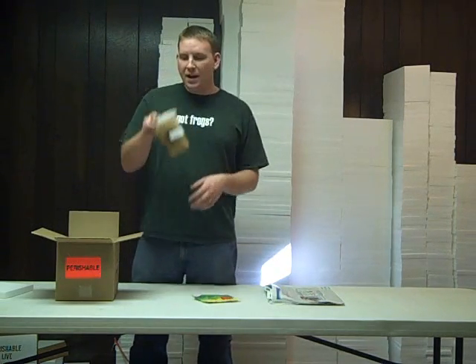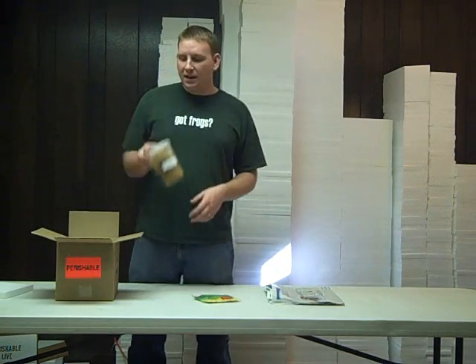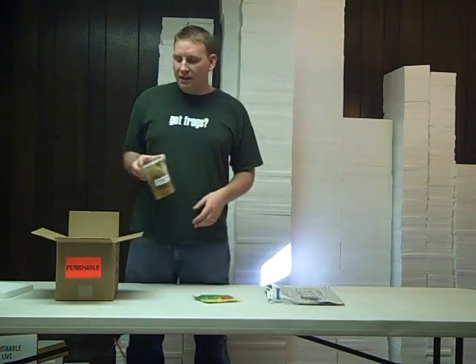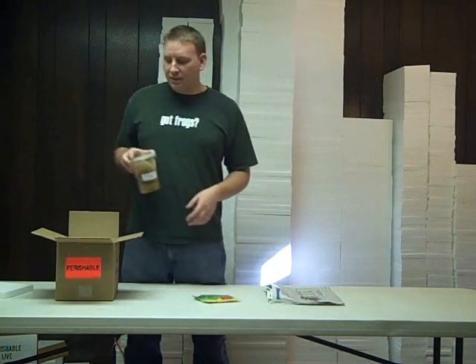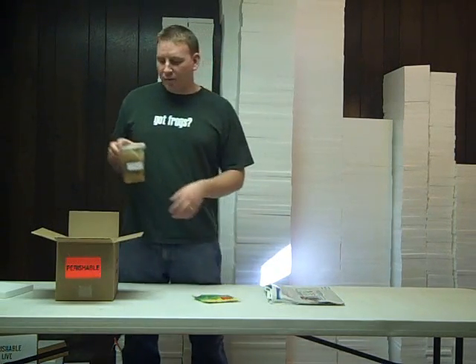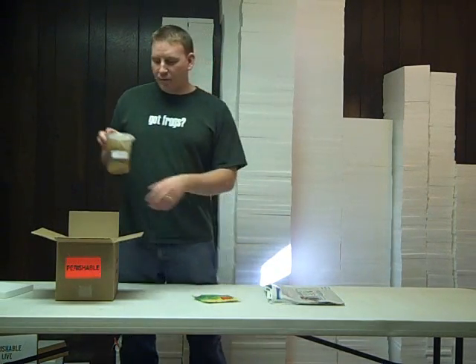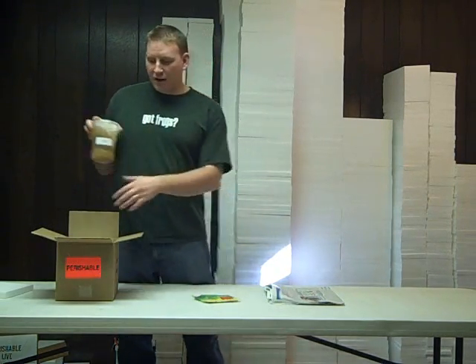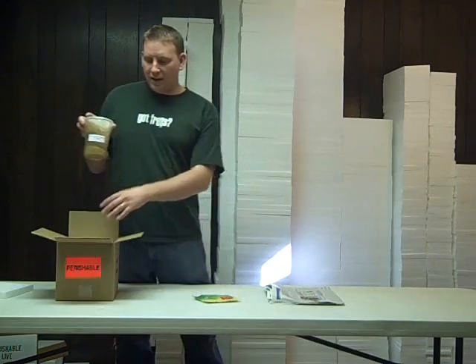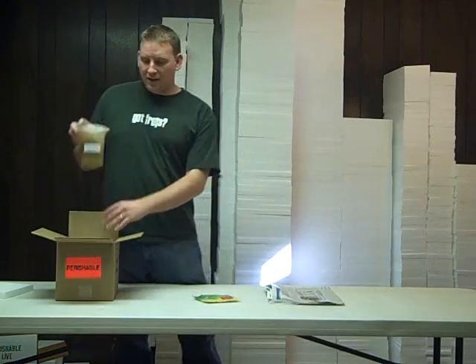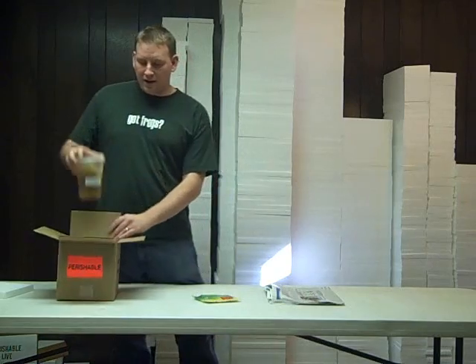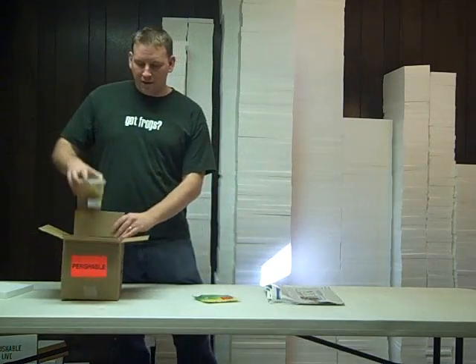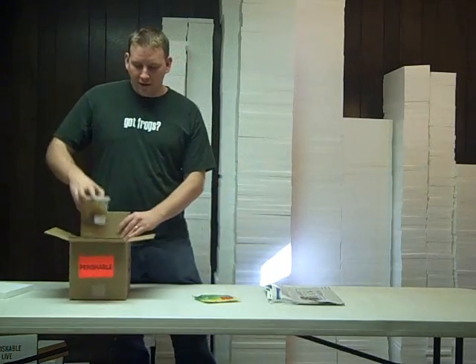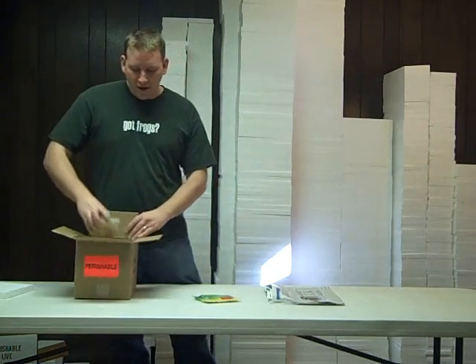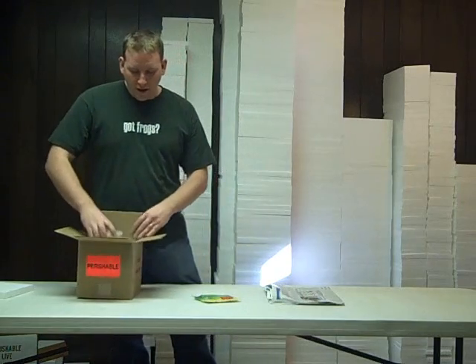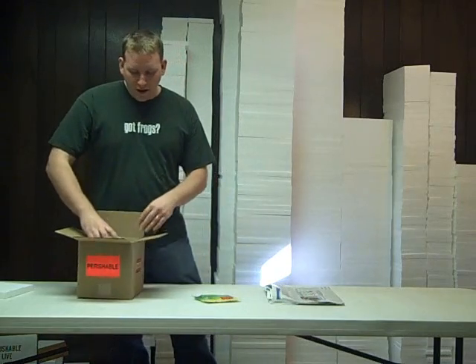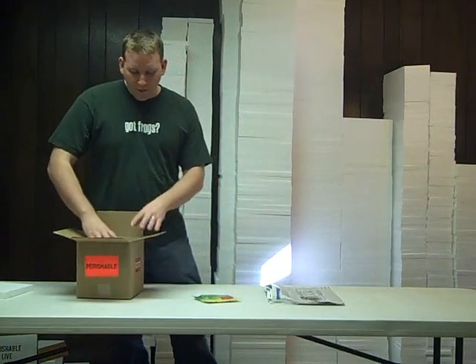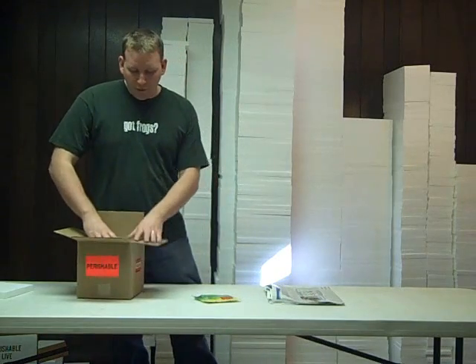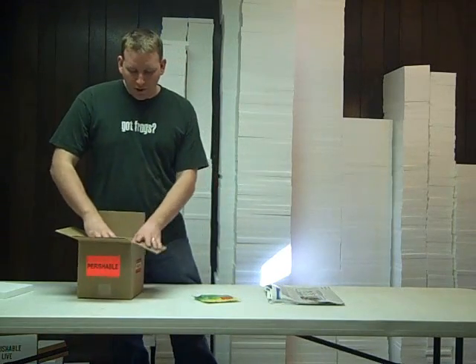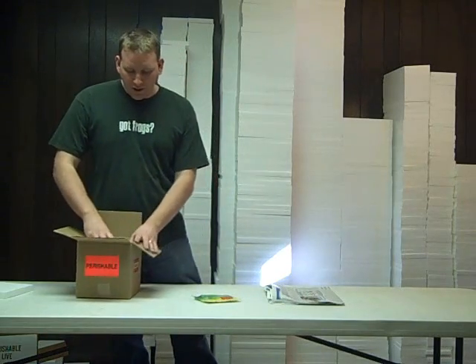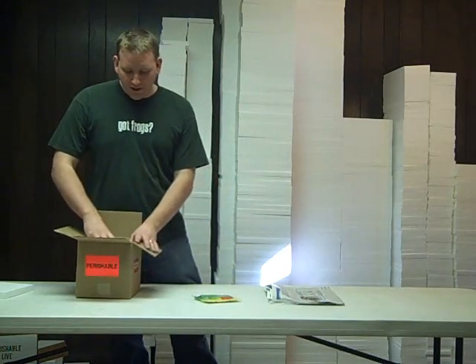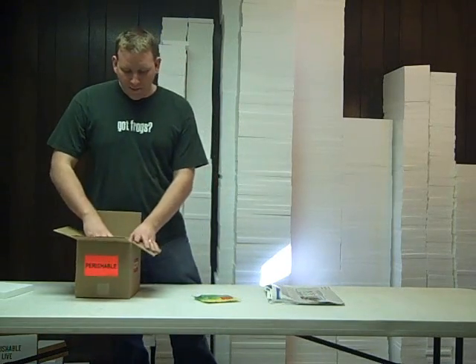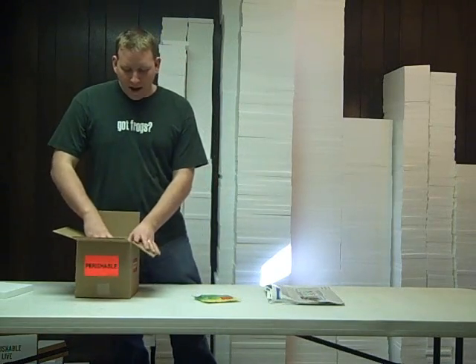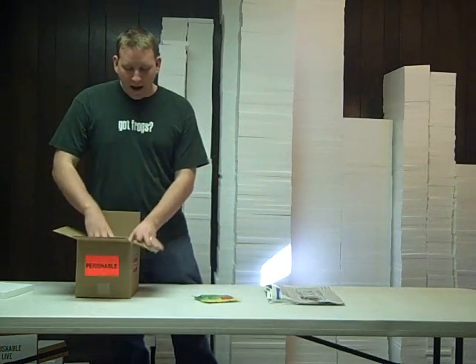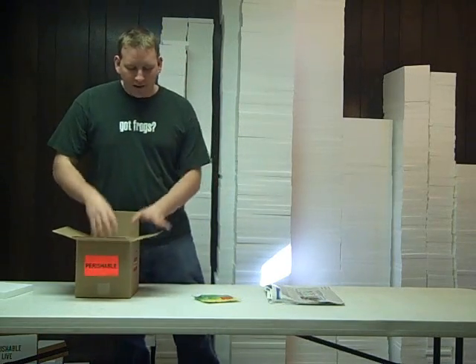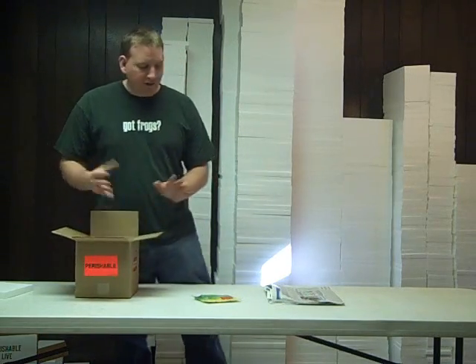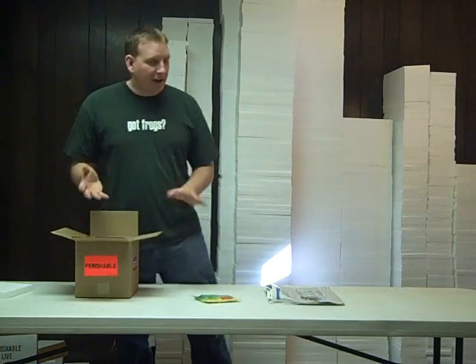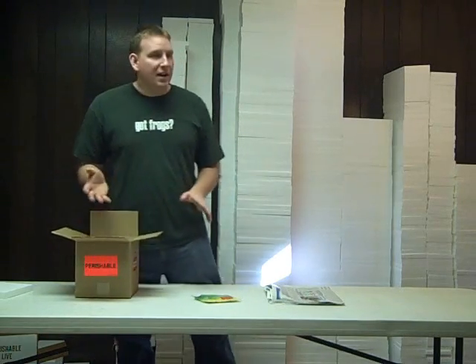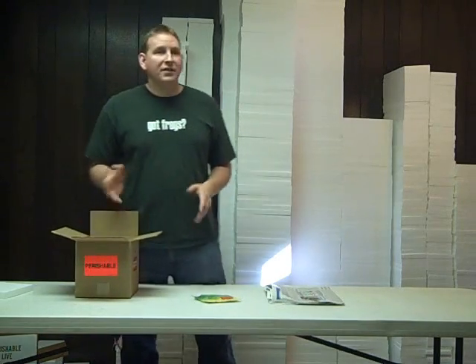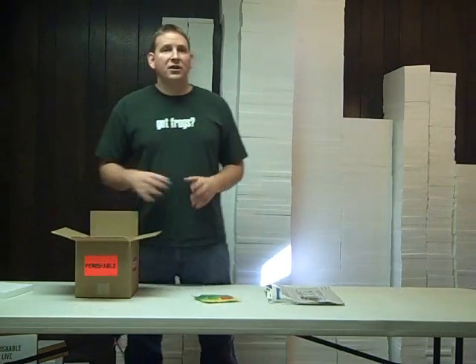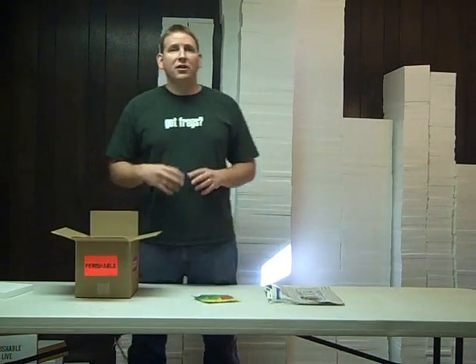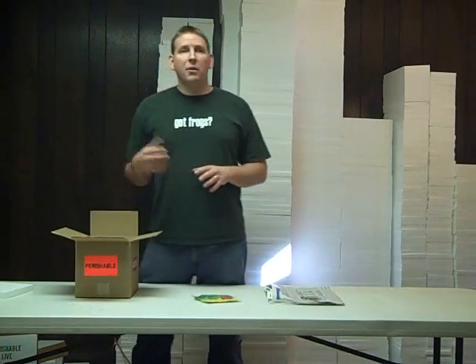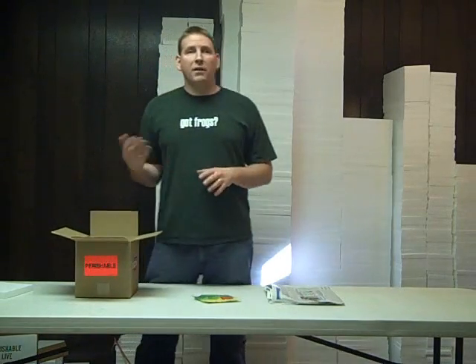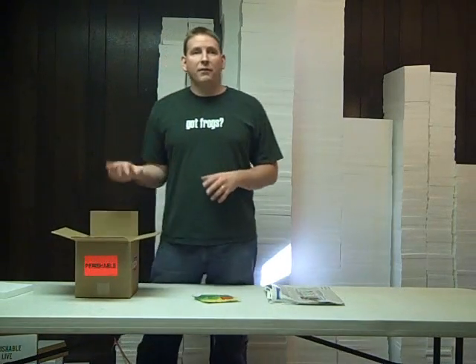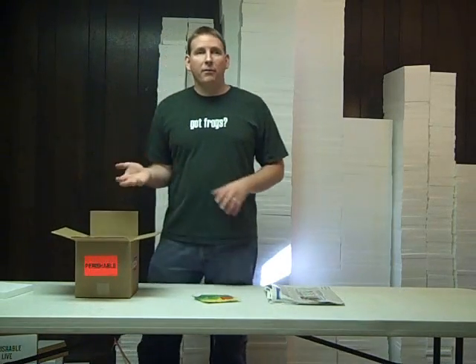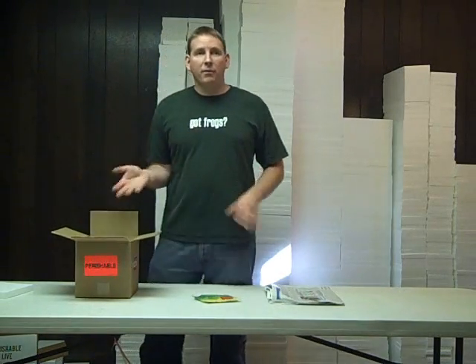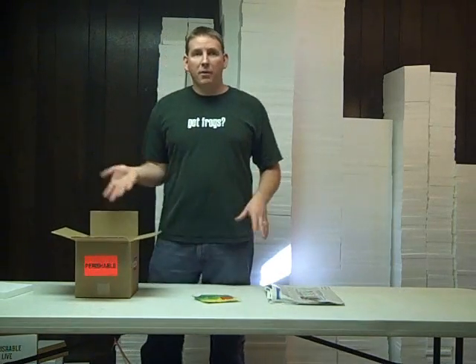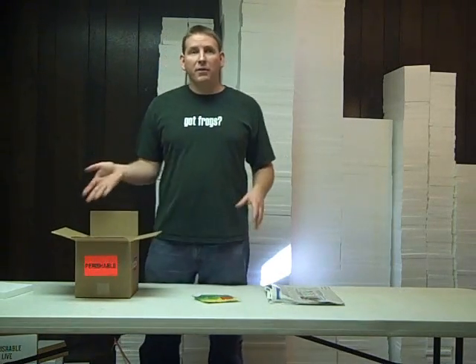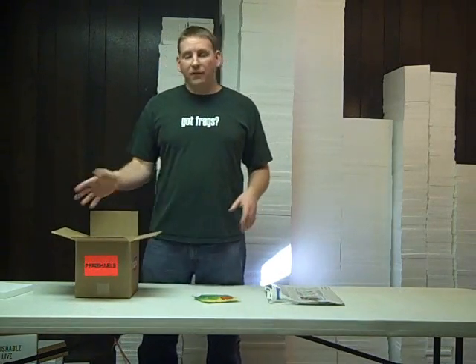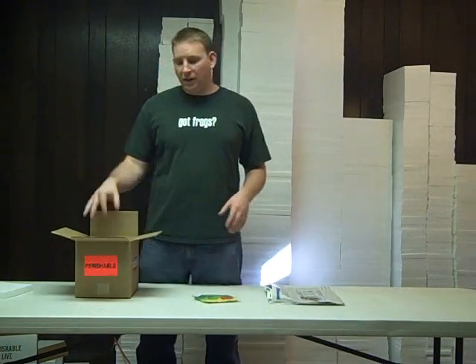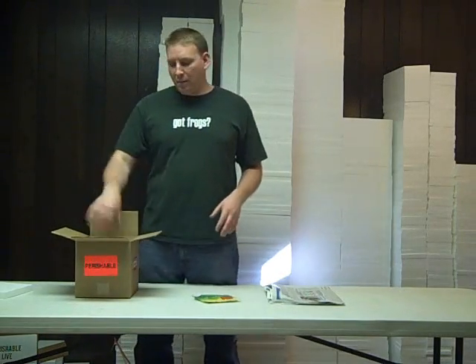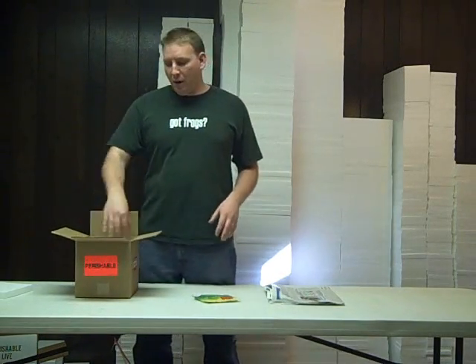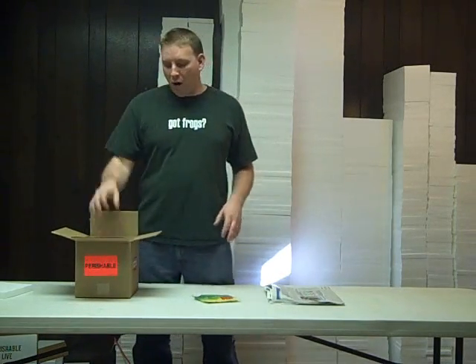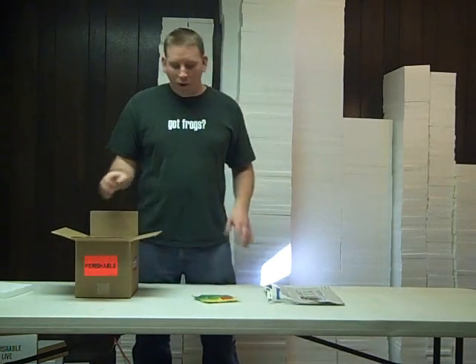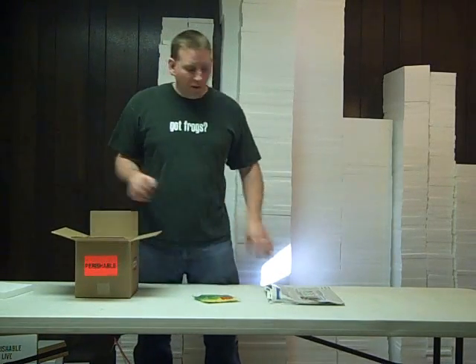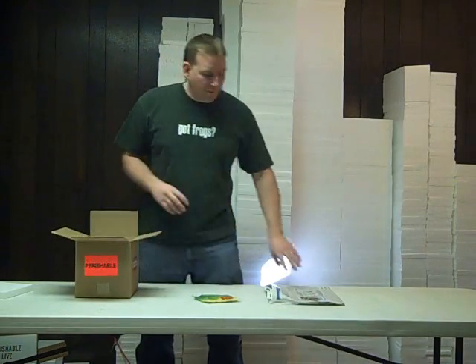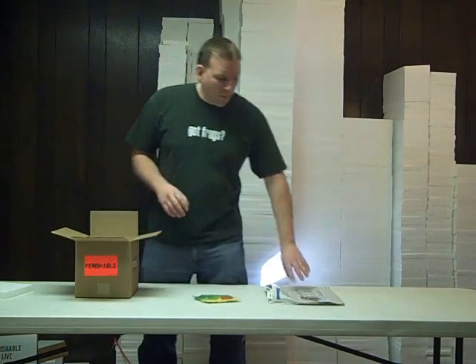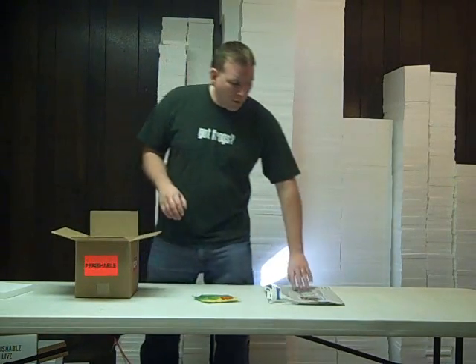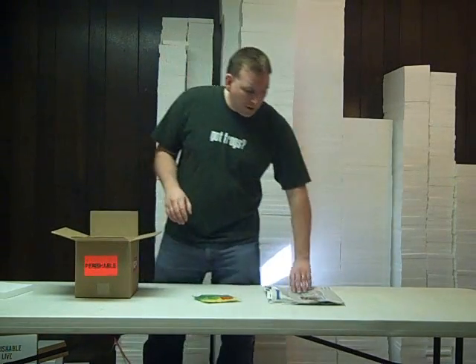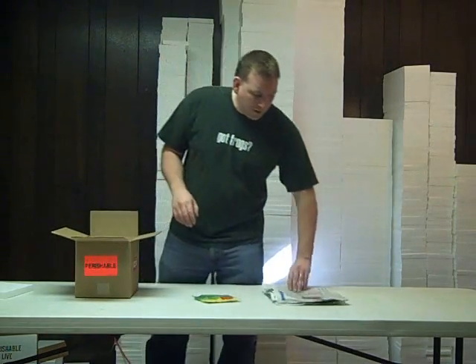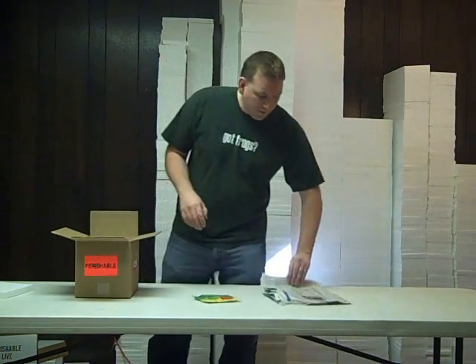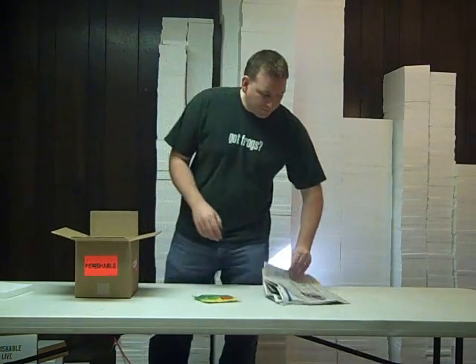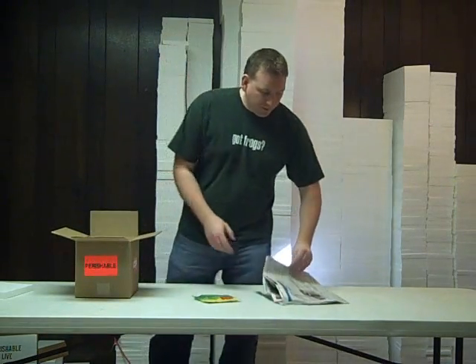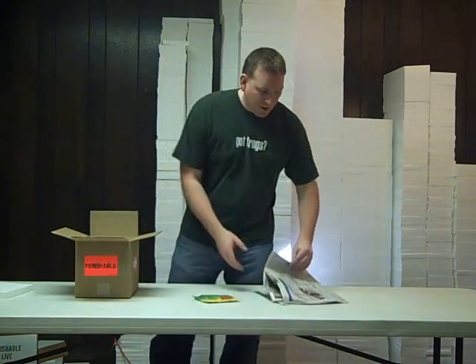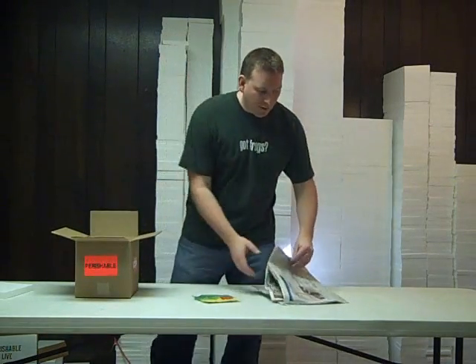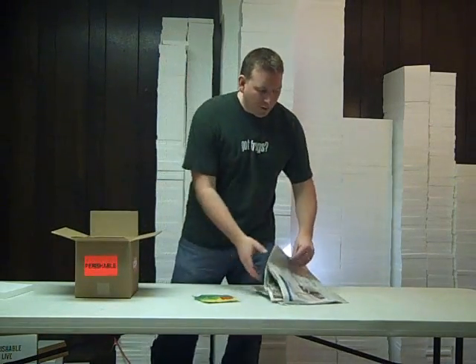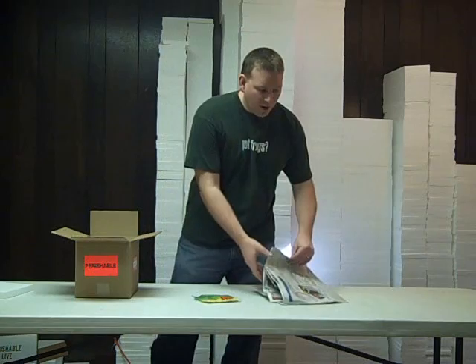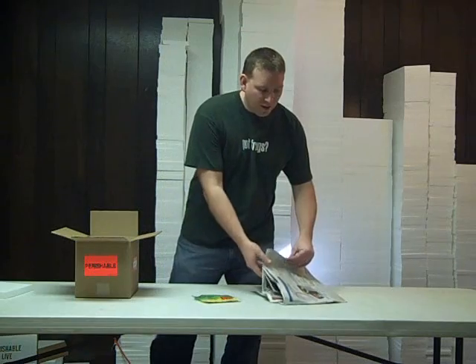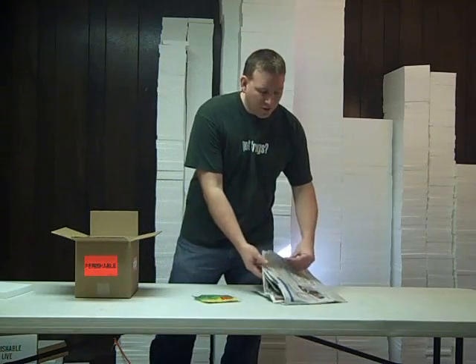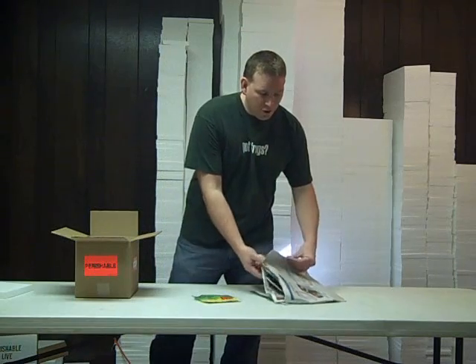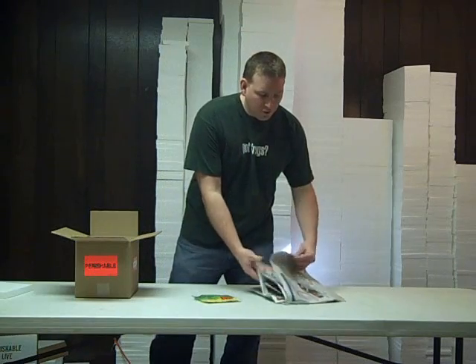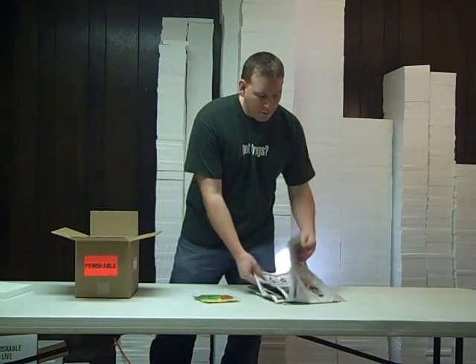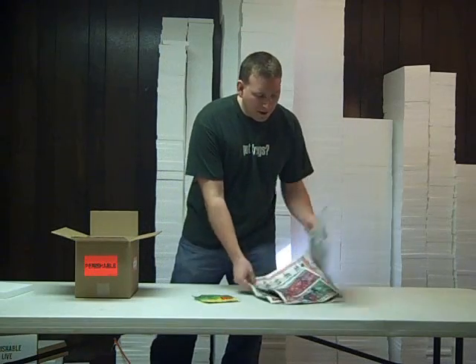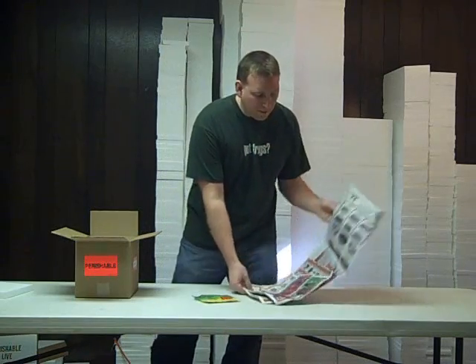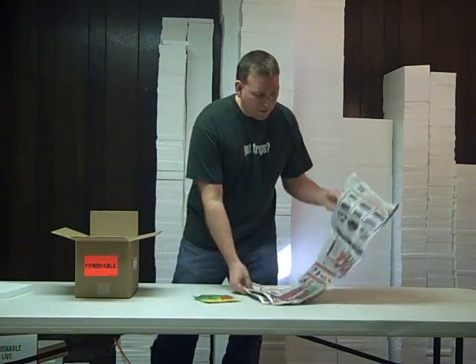Take the fruit fly container, put it in the box, and then we fill up all the void with newspaper.